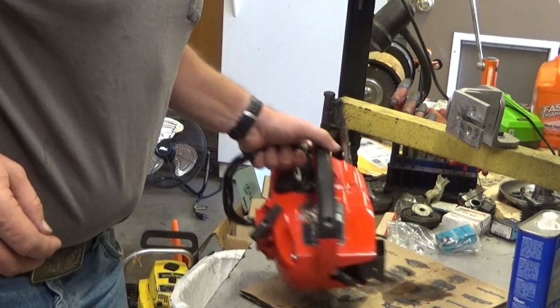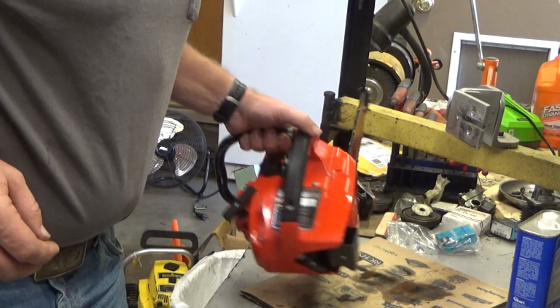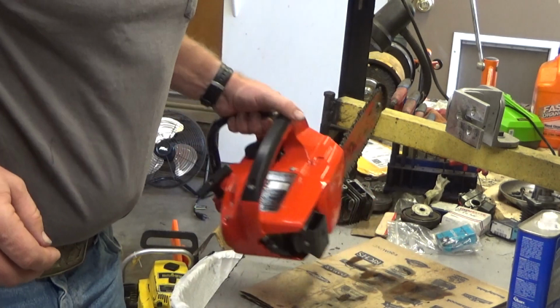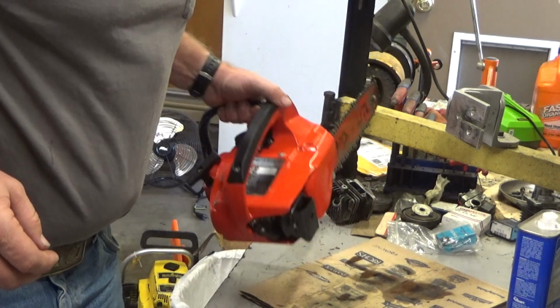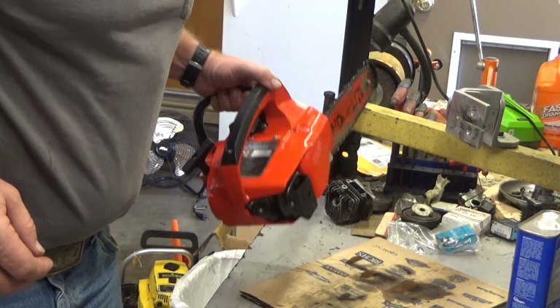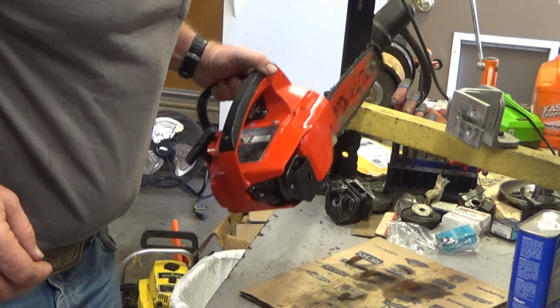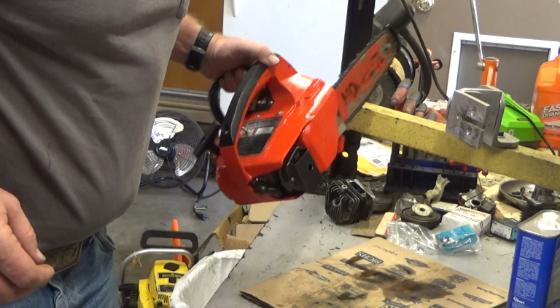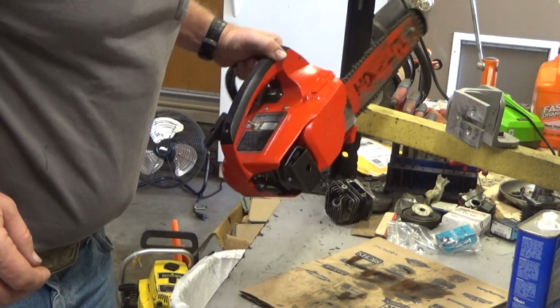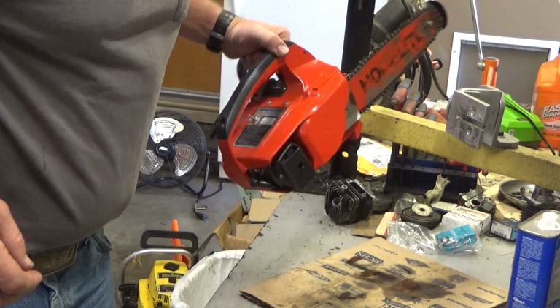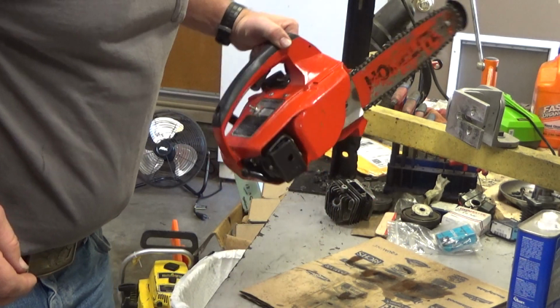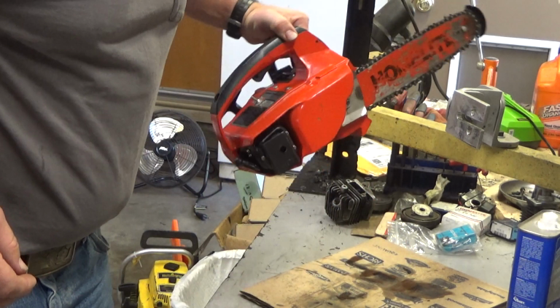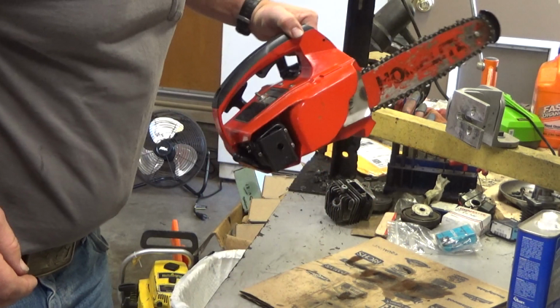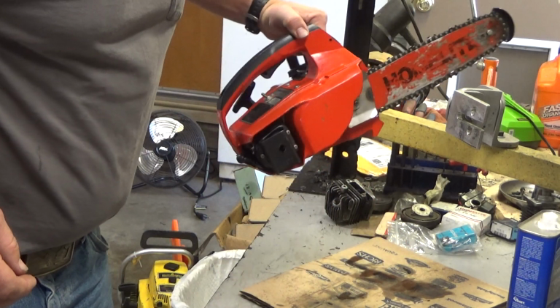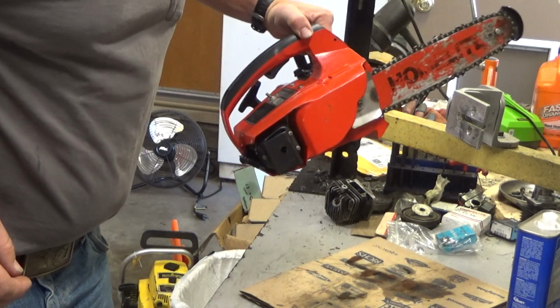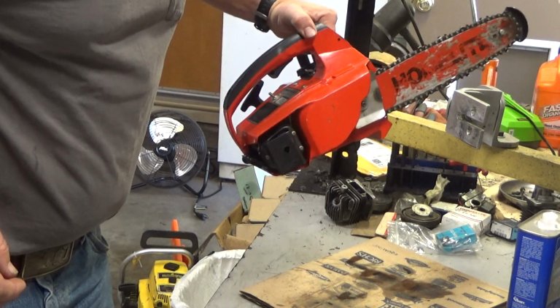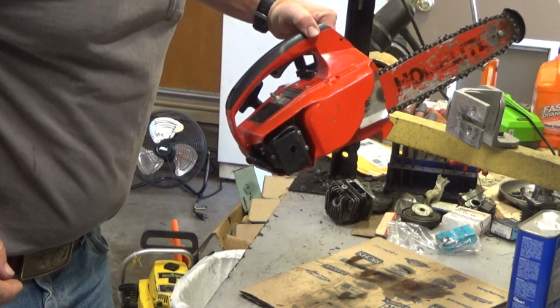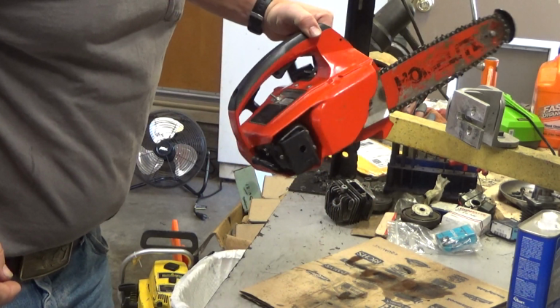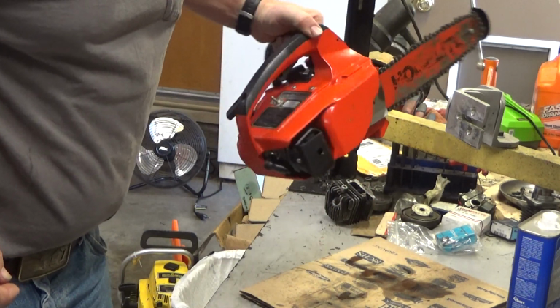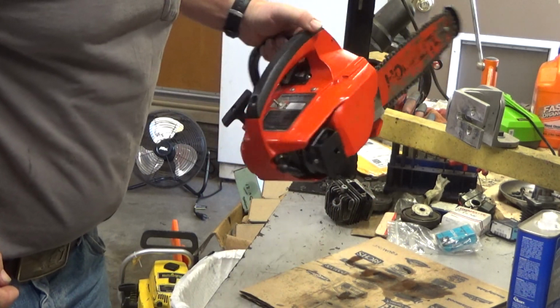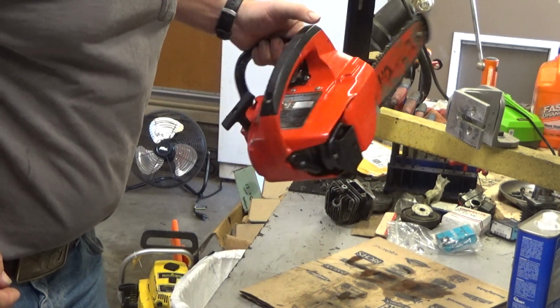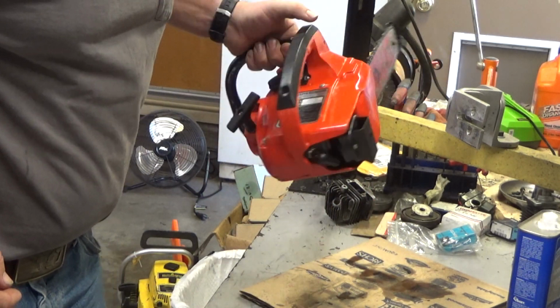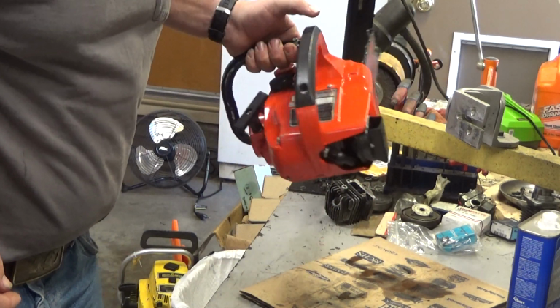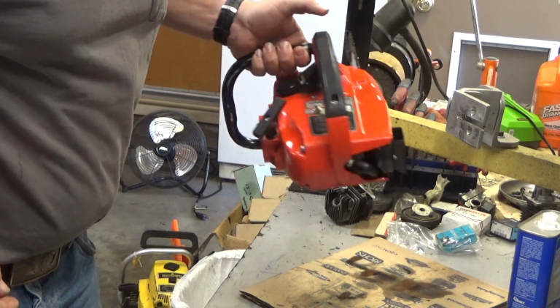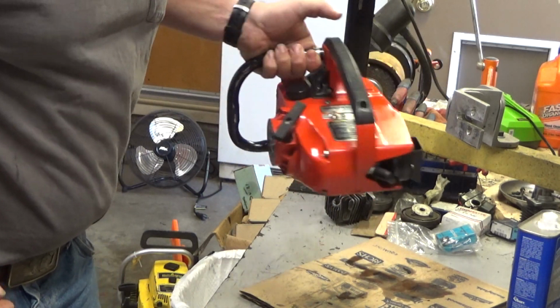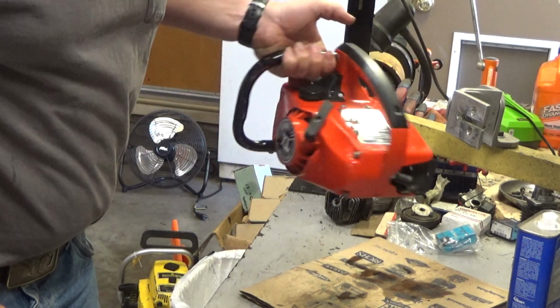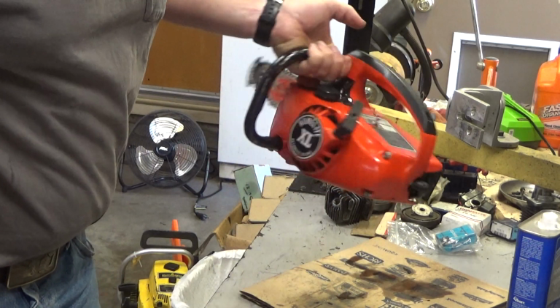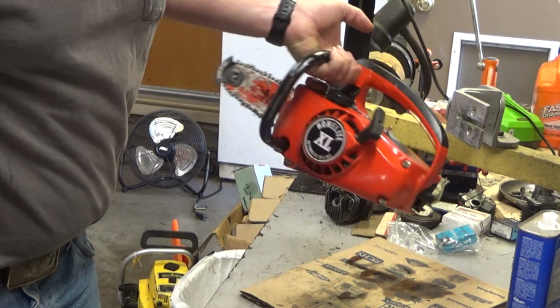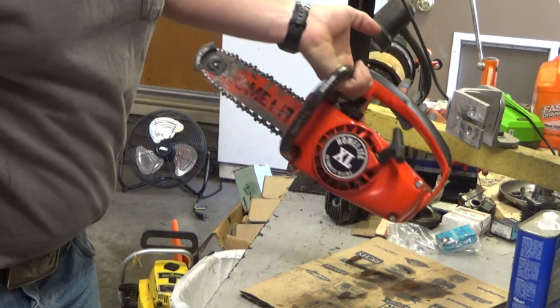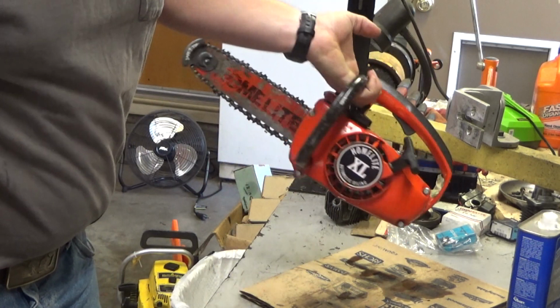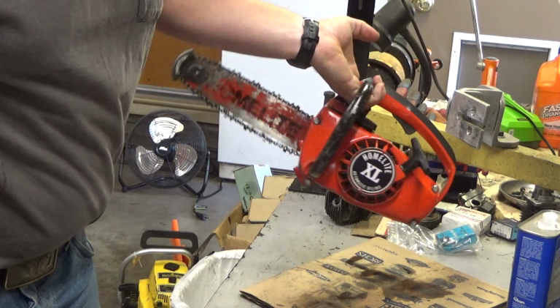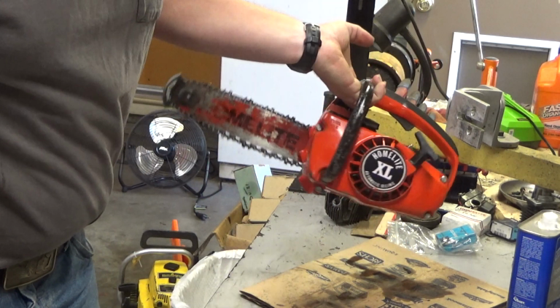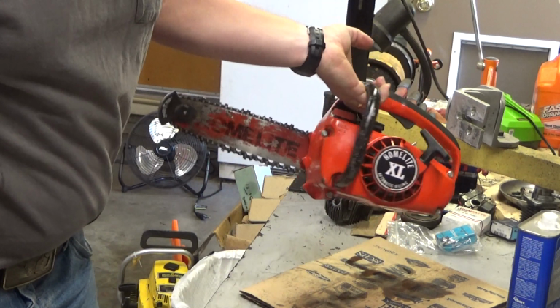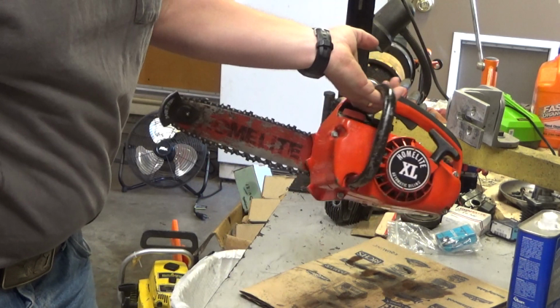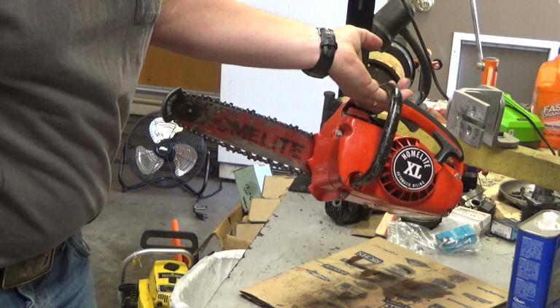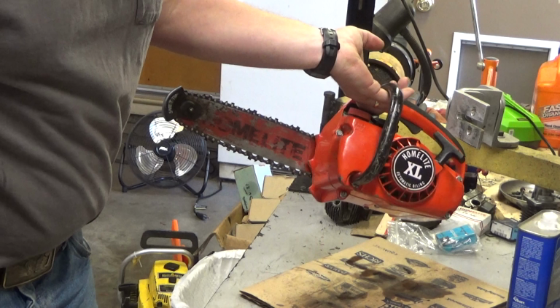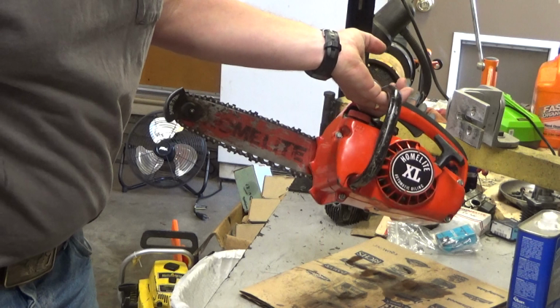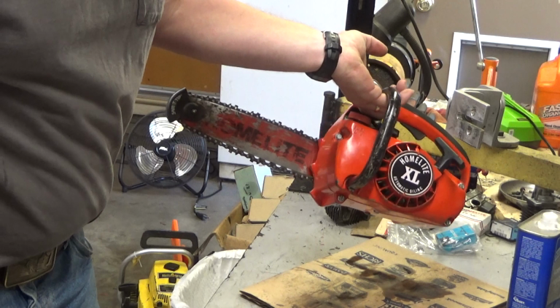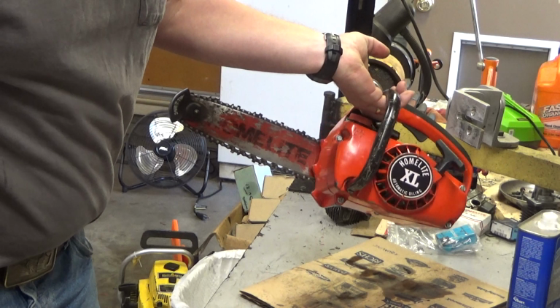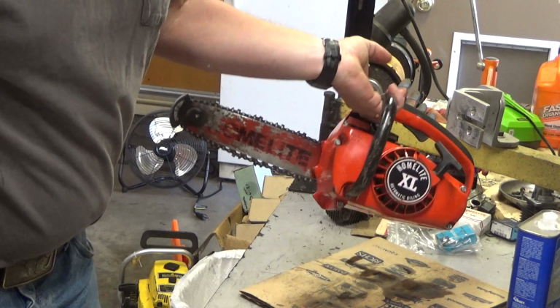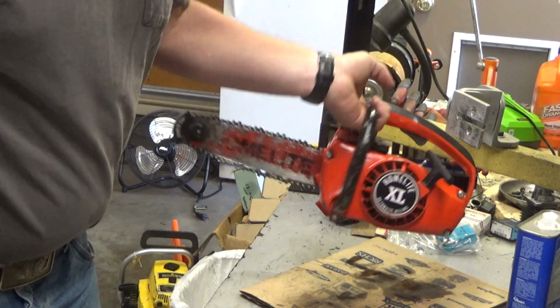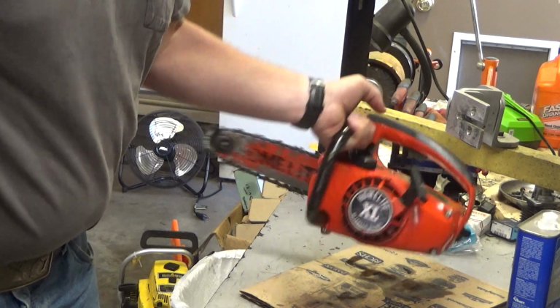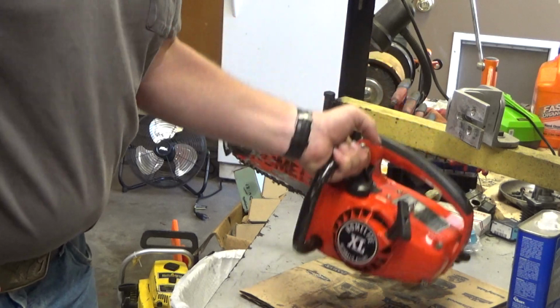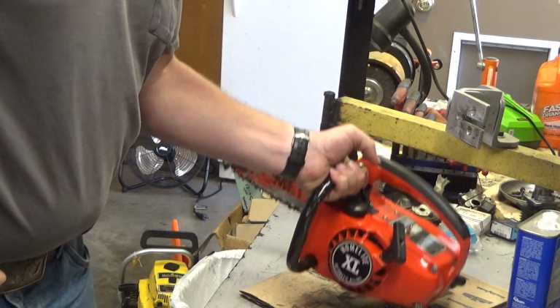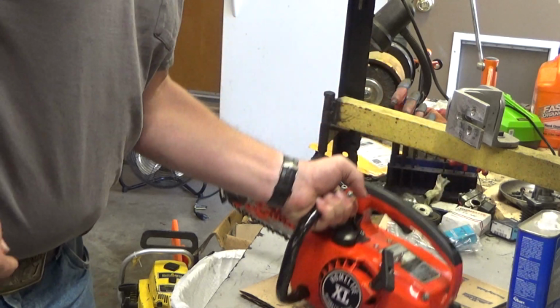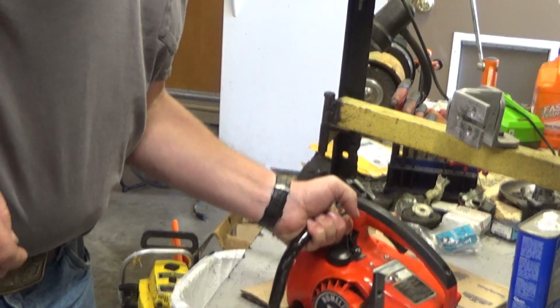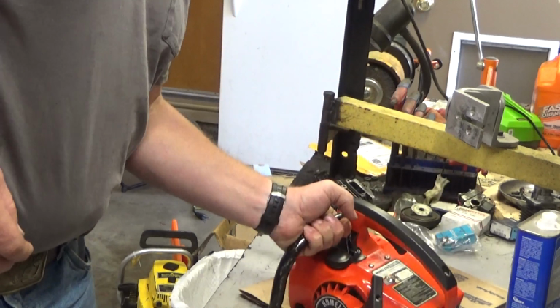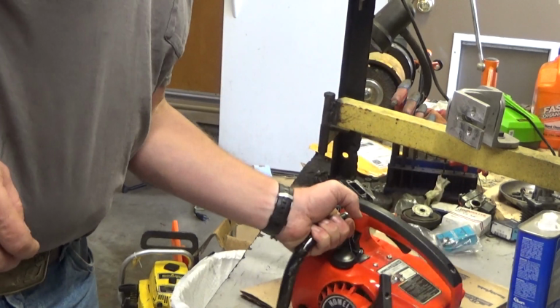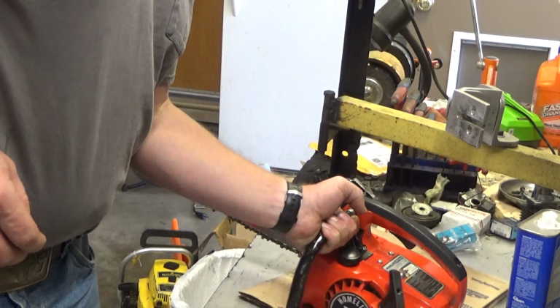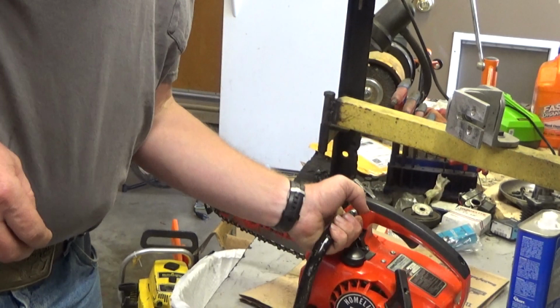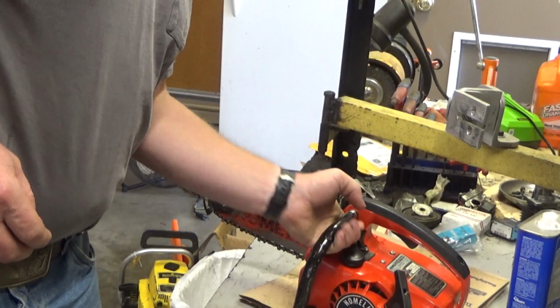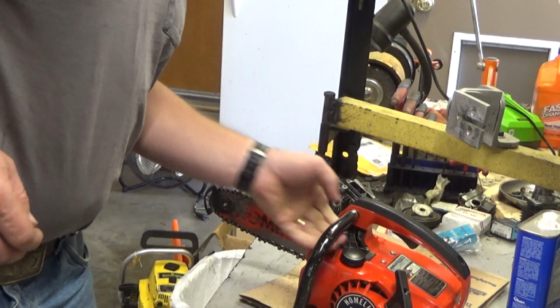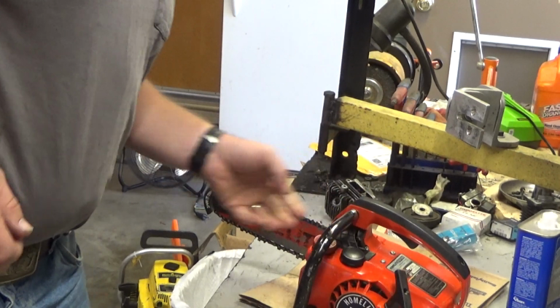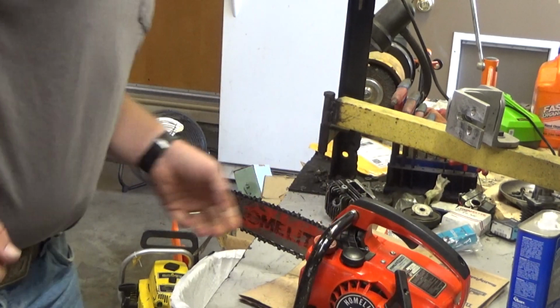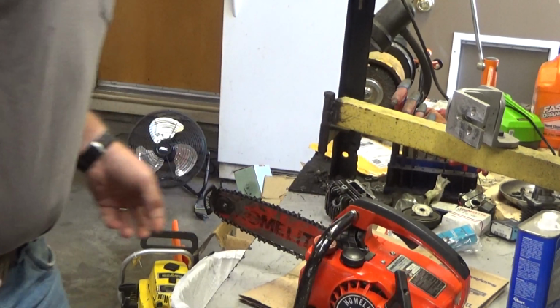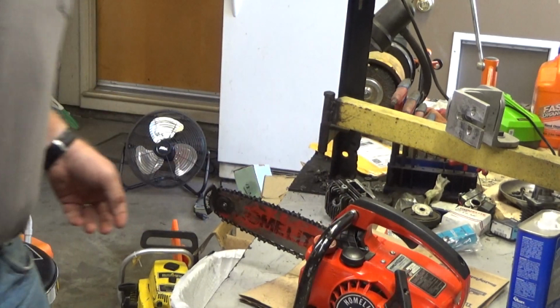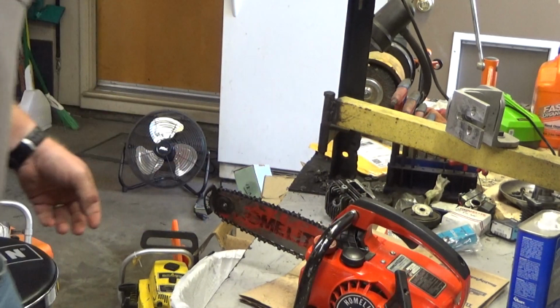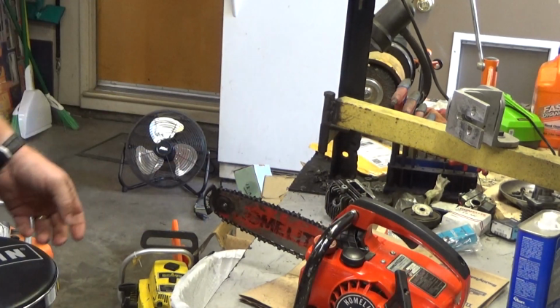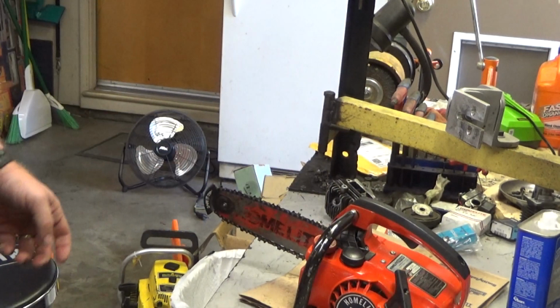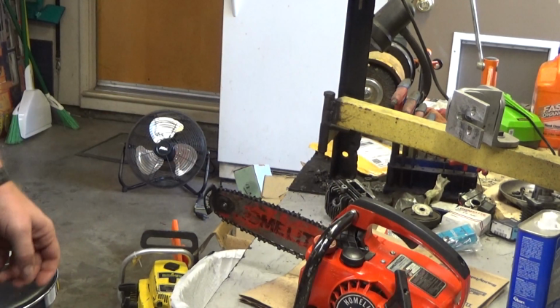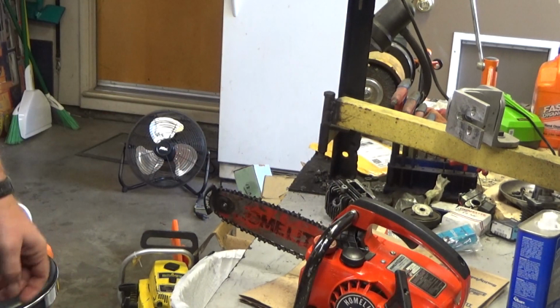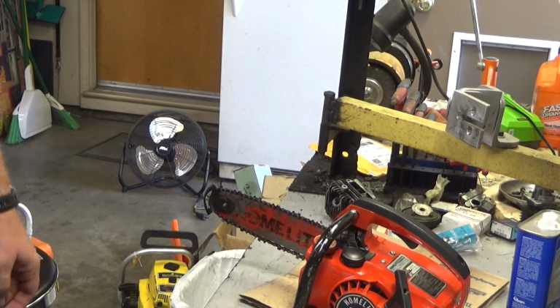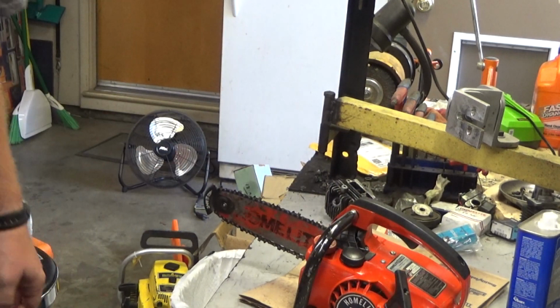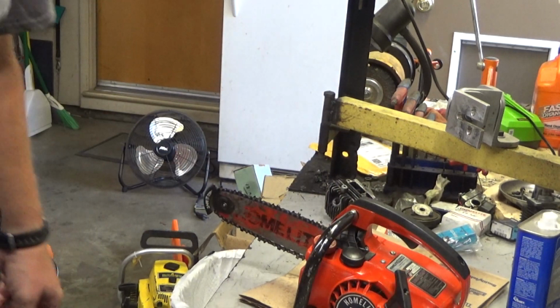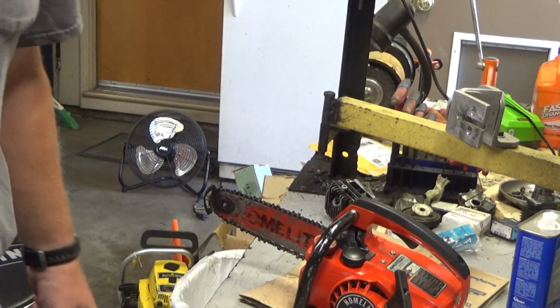Anyway, nice clean saw. Jim's right — this one's going to go up in the attic in the collection, and I am glad to have it.